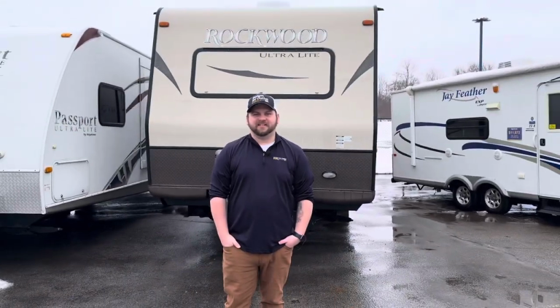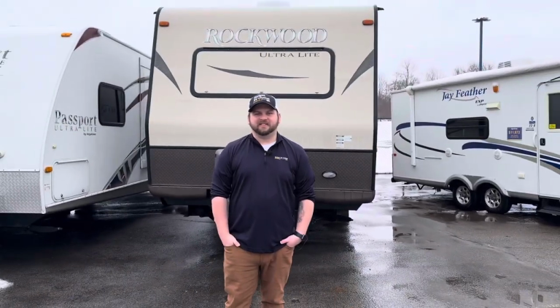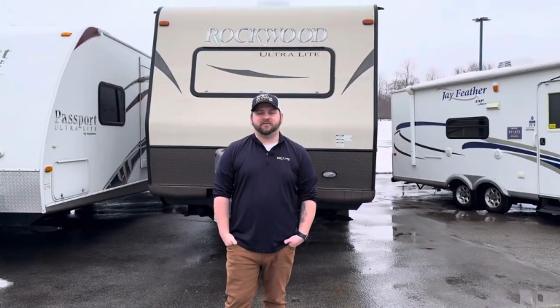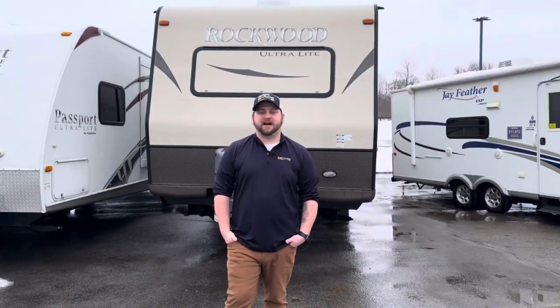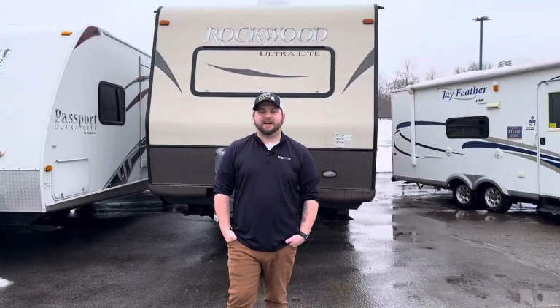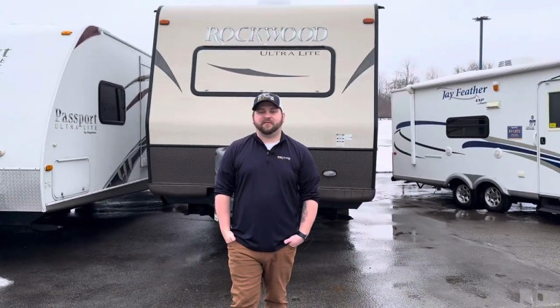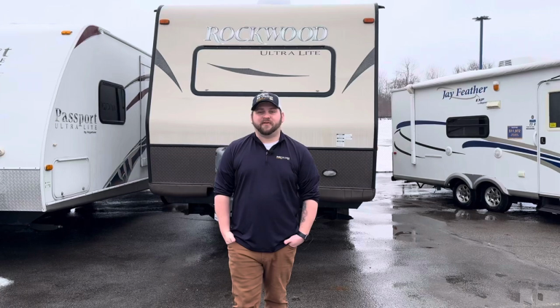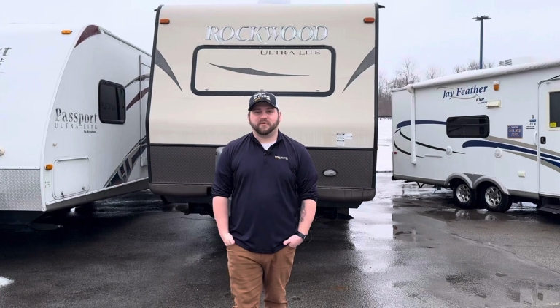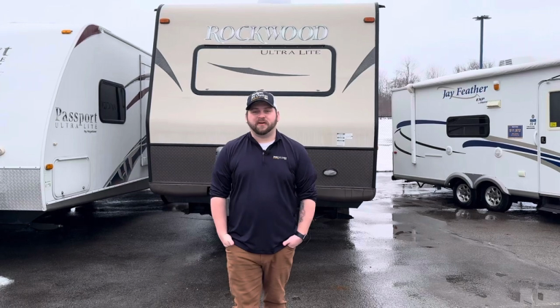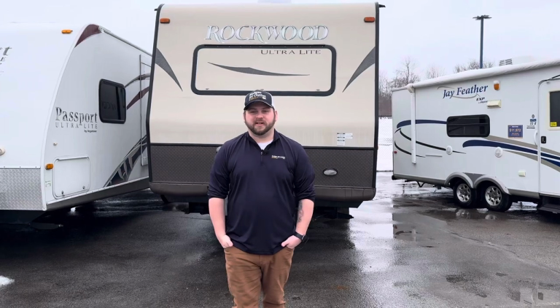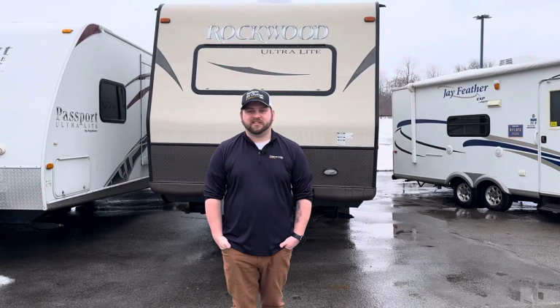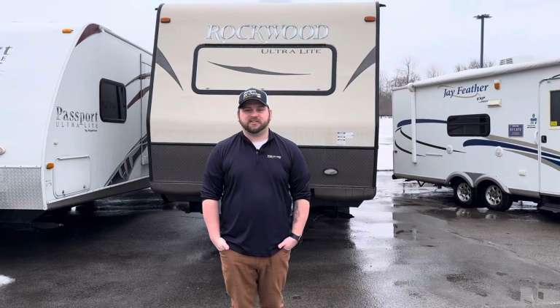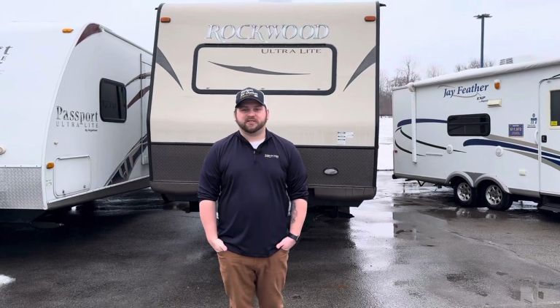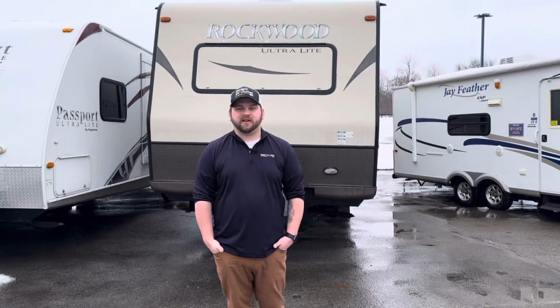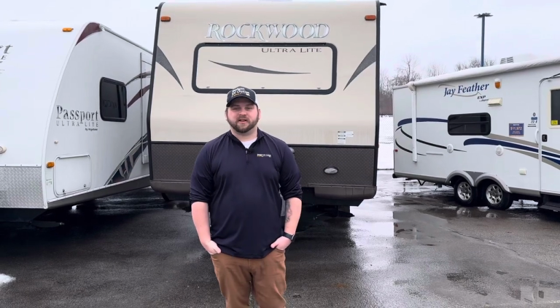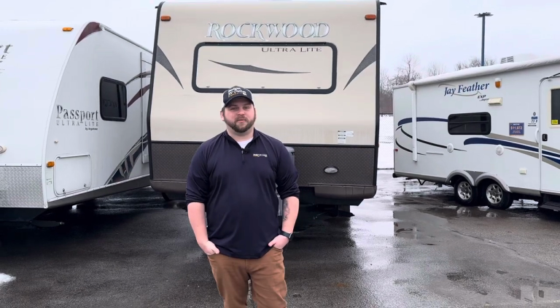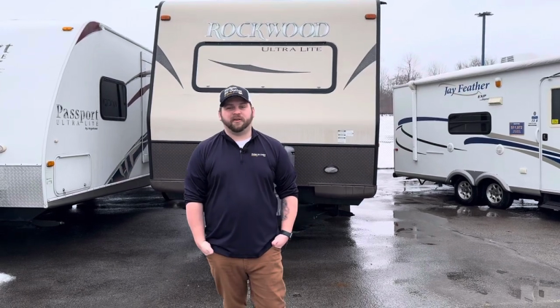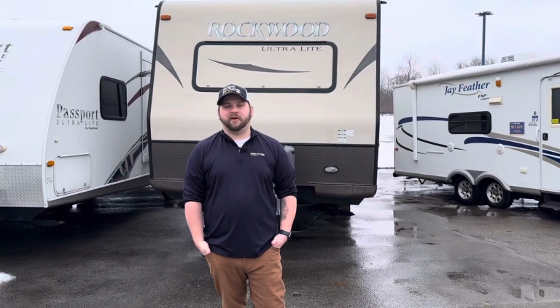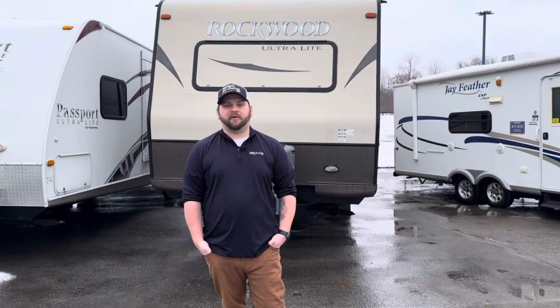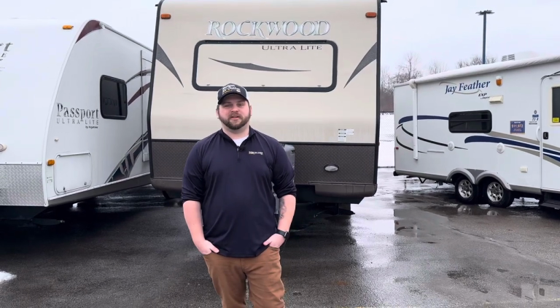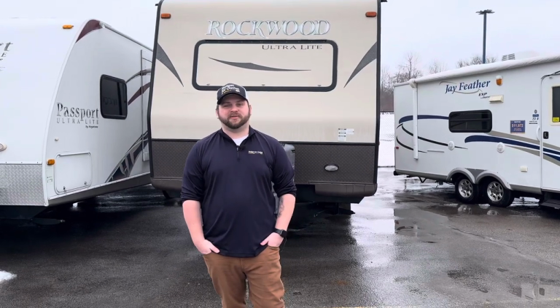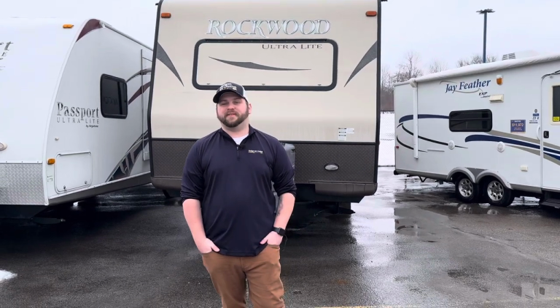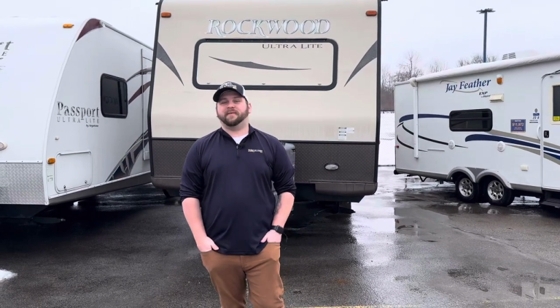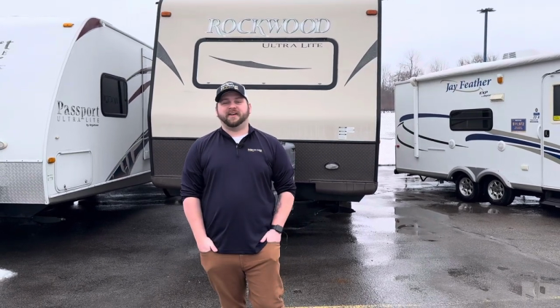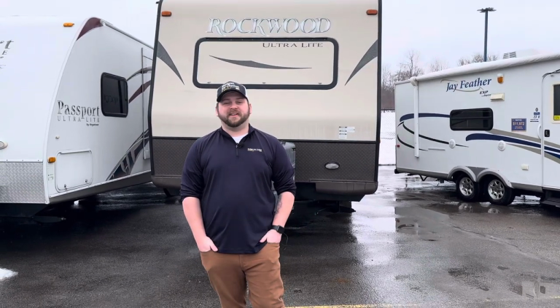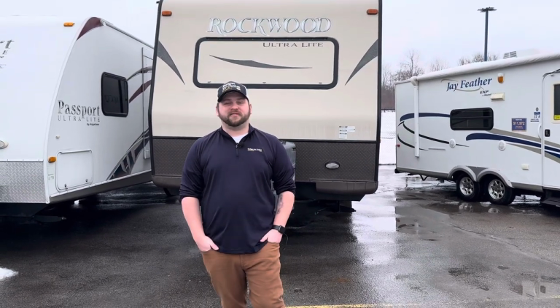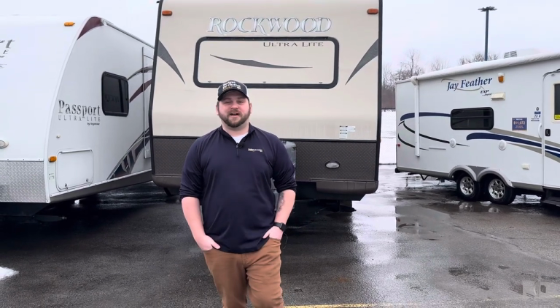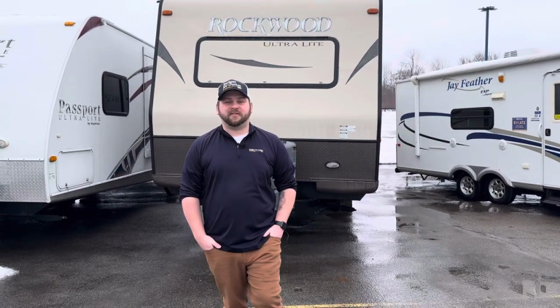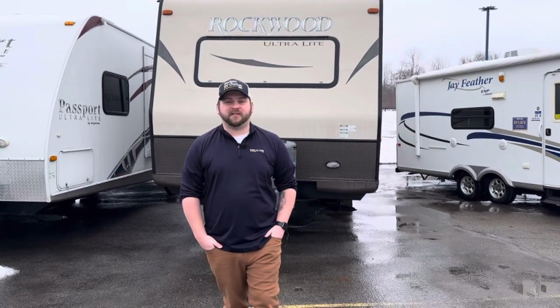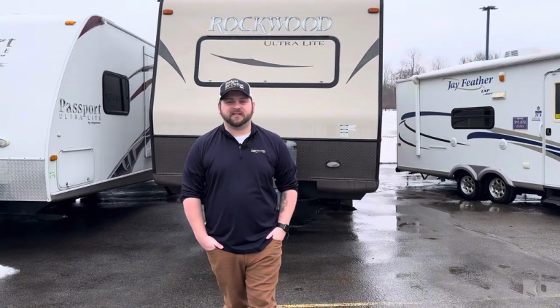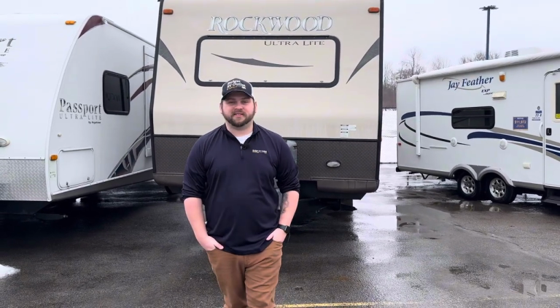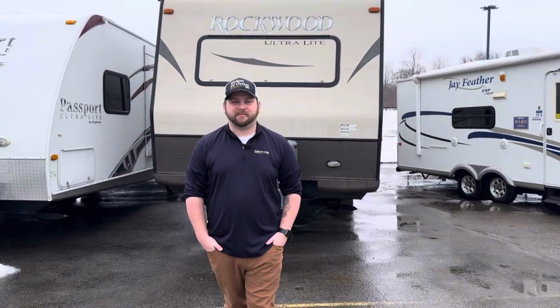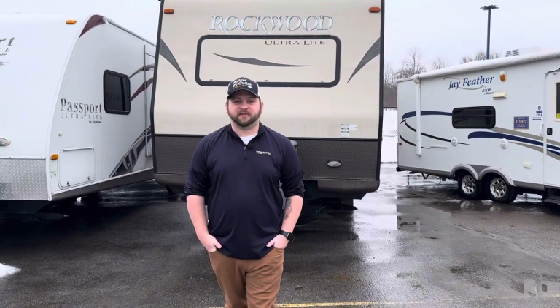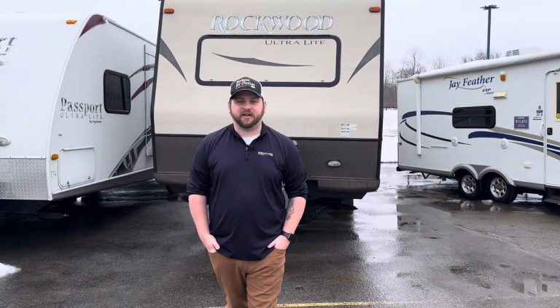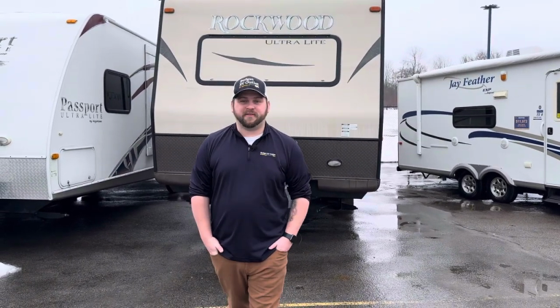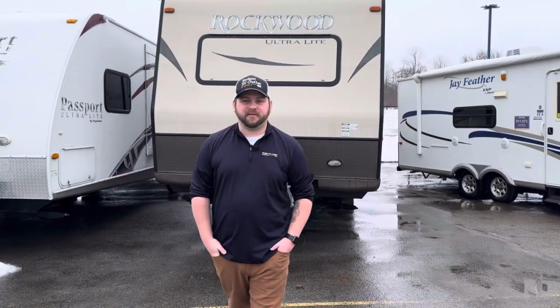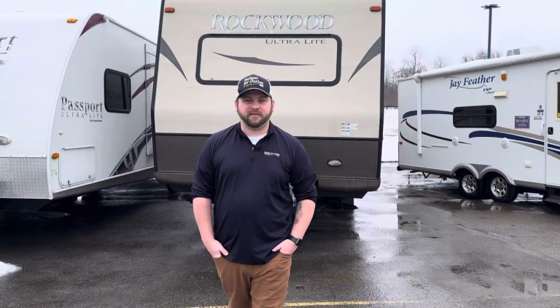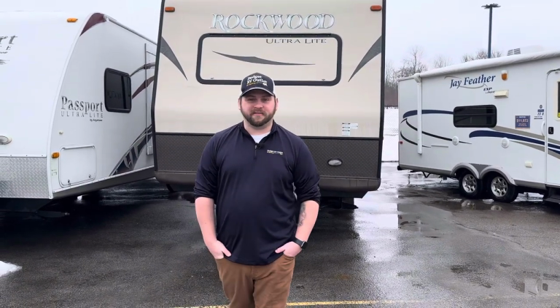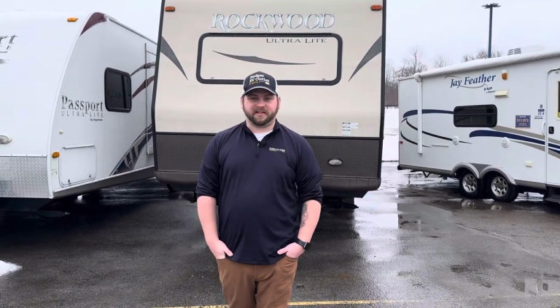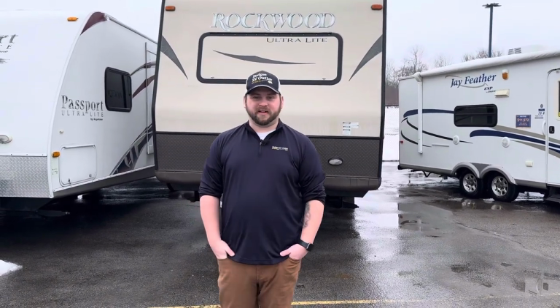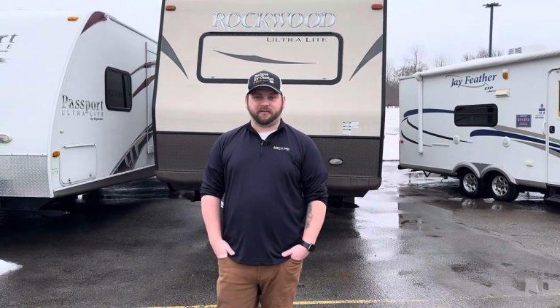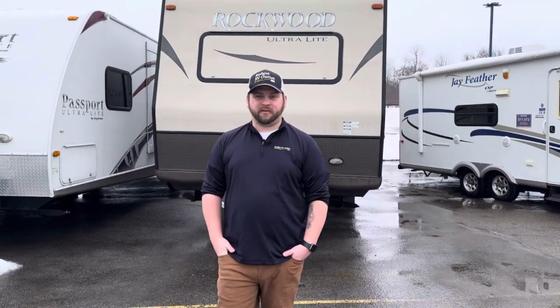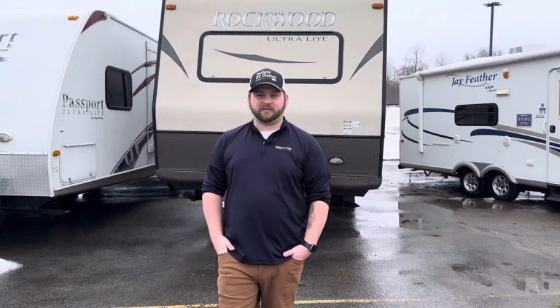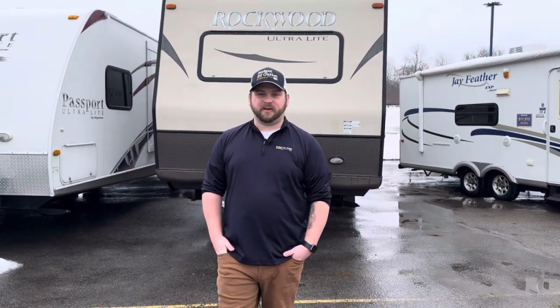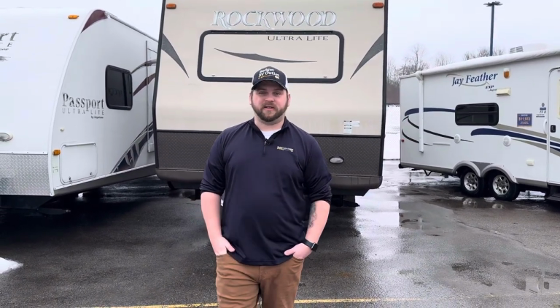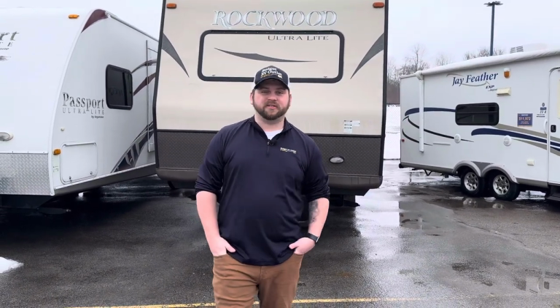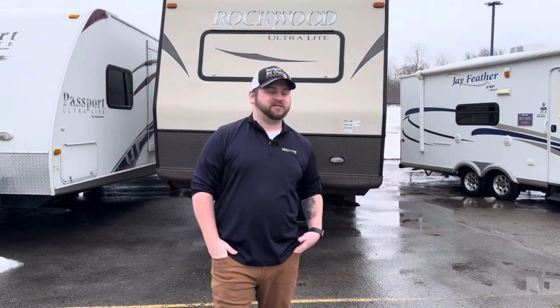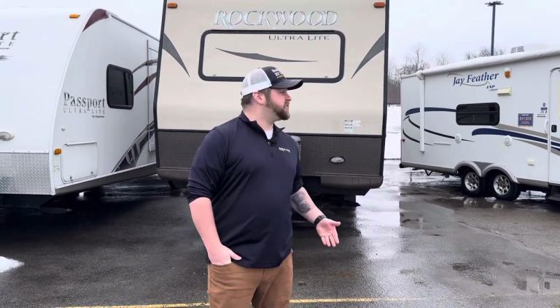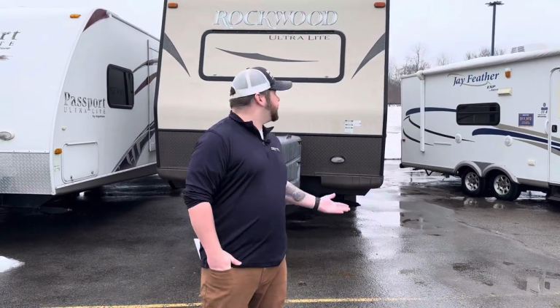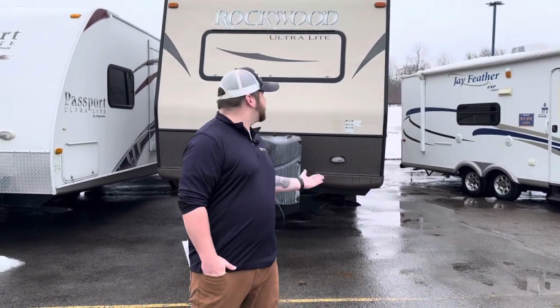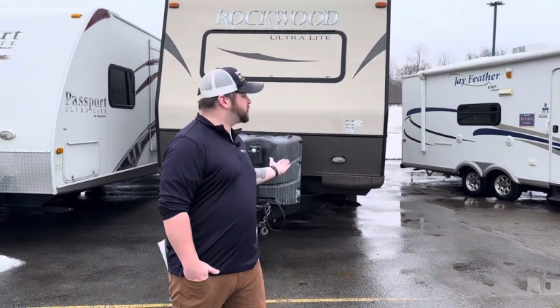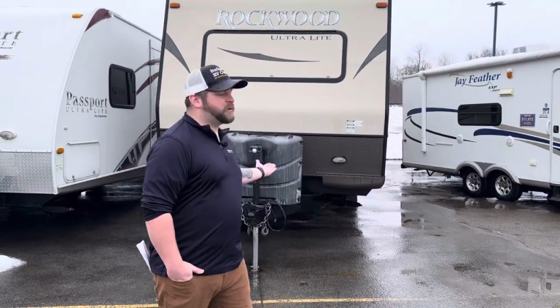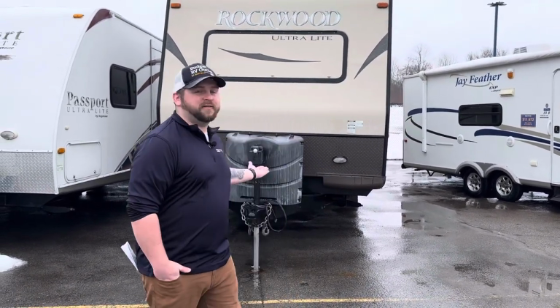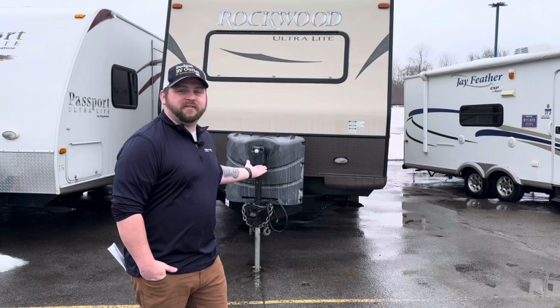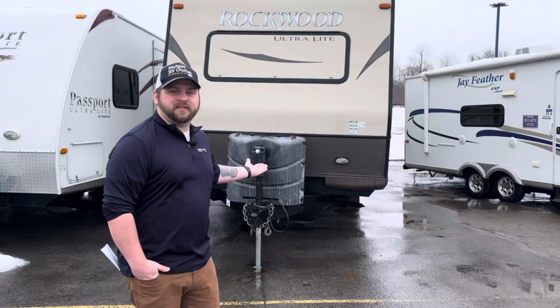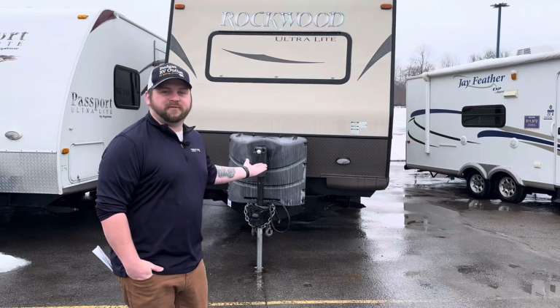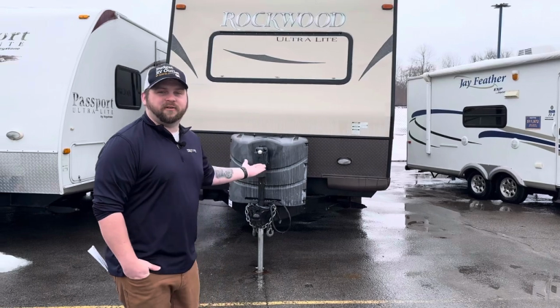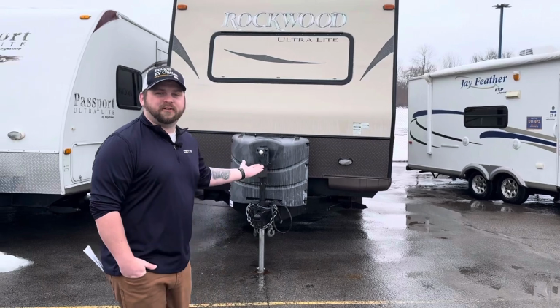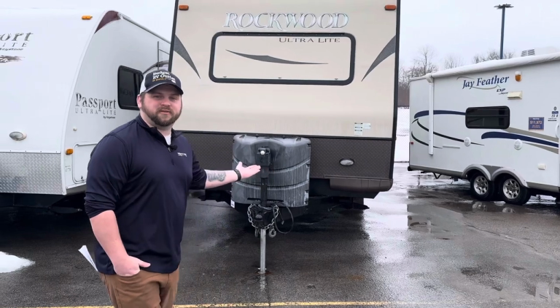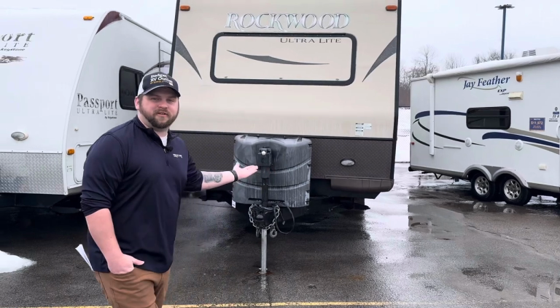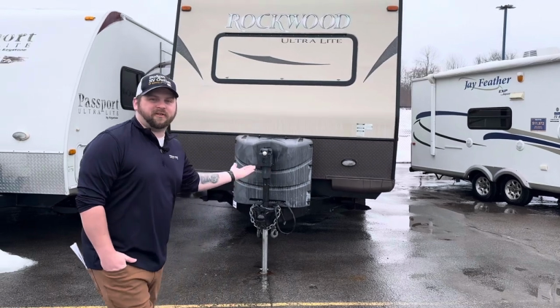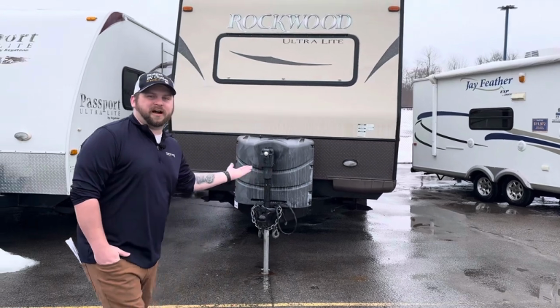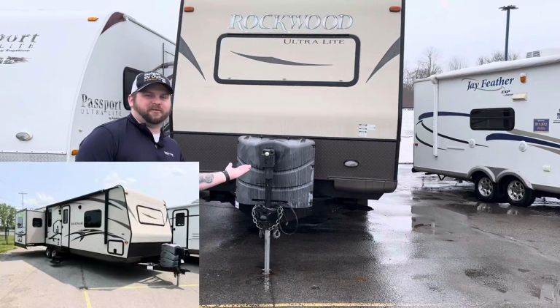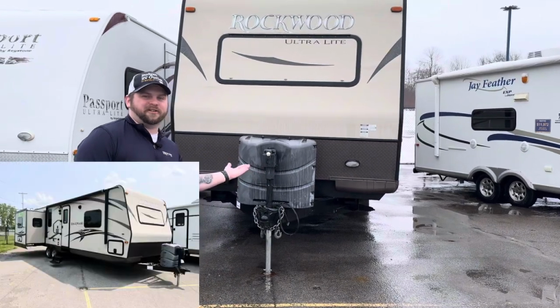Do you not have a fifth wheel hitch in your truck? Well, no worries — we have plenty of travel trailers that will be great for you to live in on the road as well, just like this 2015 Forest River Rockwood.